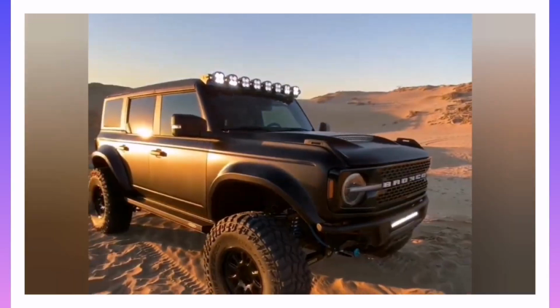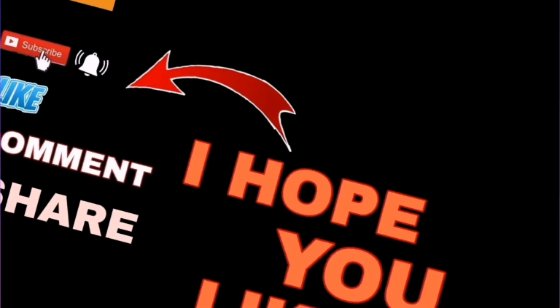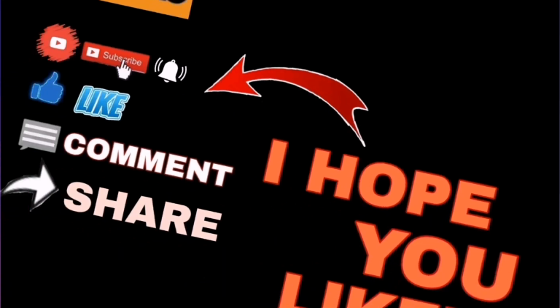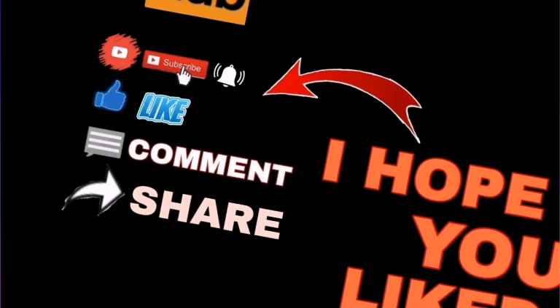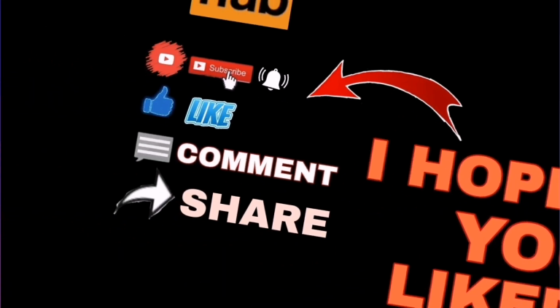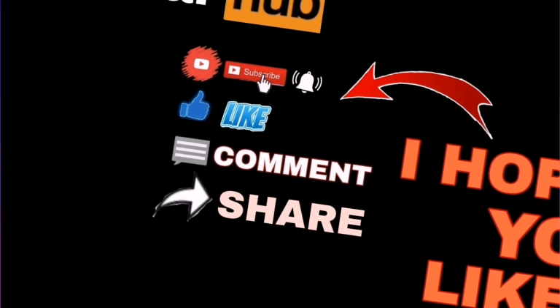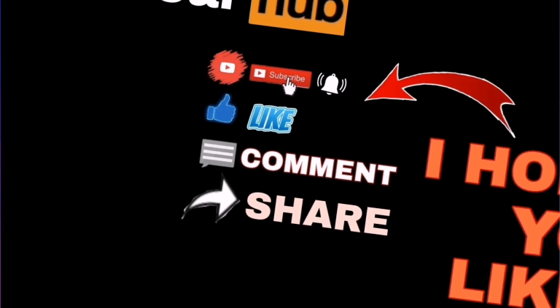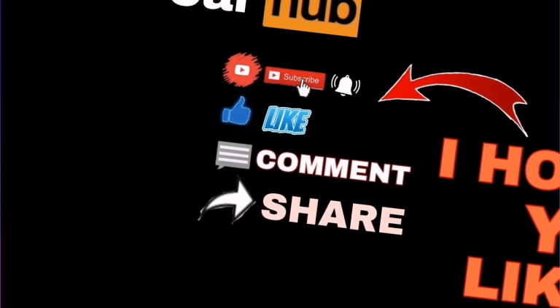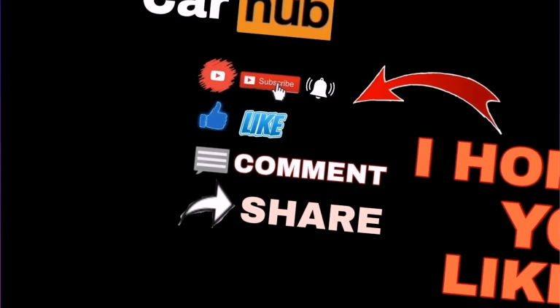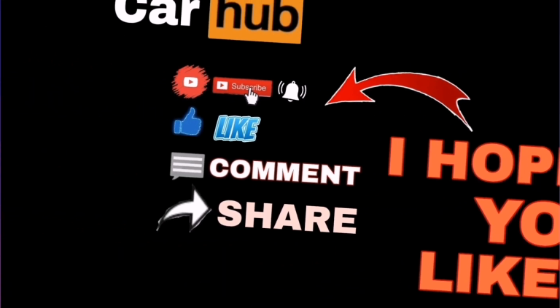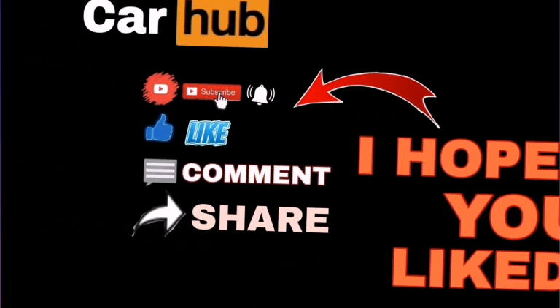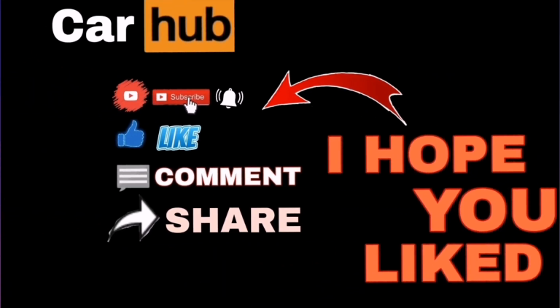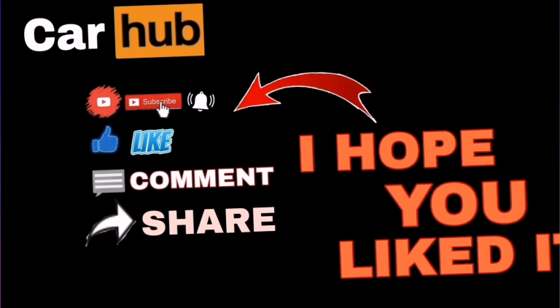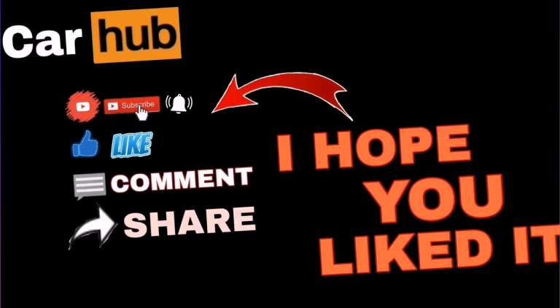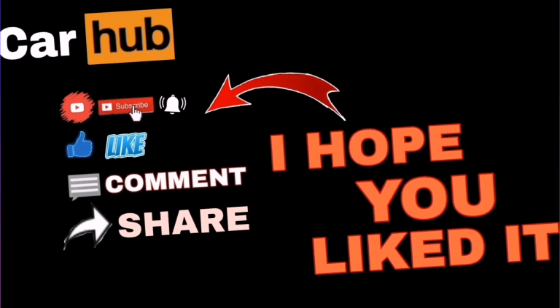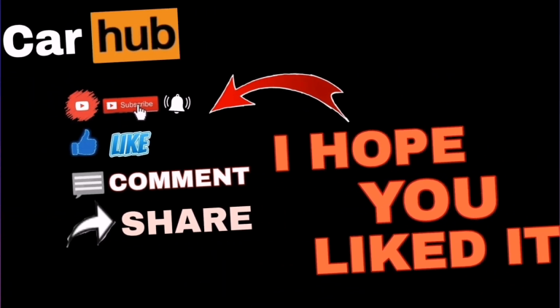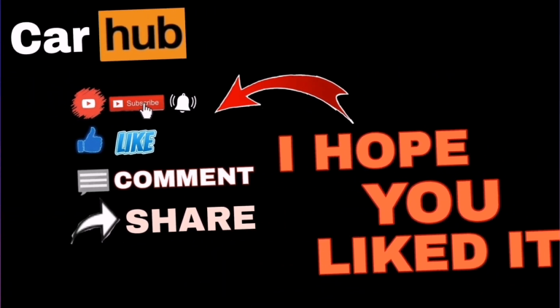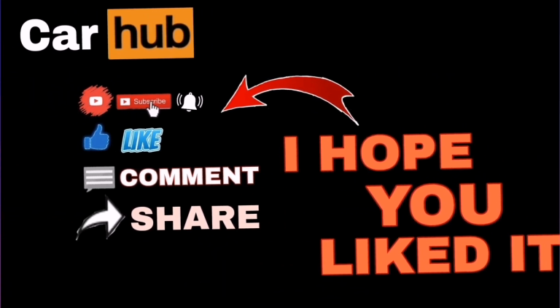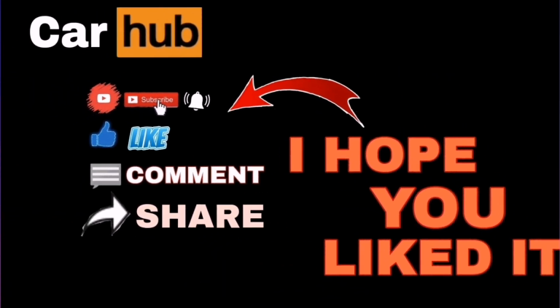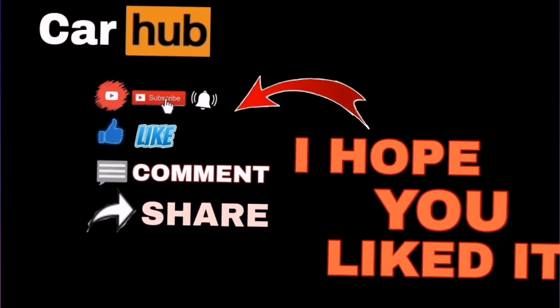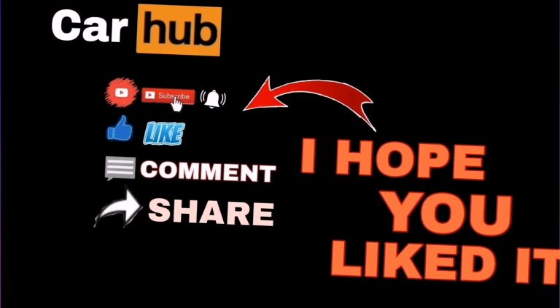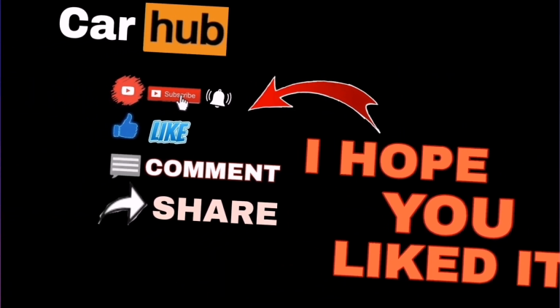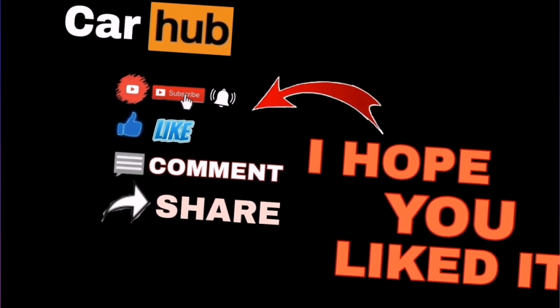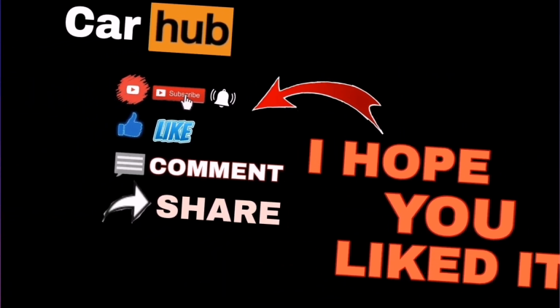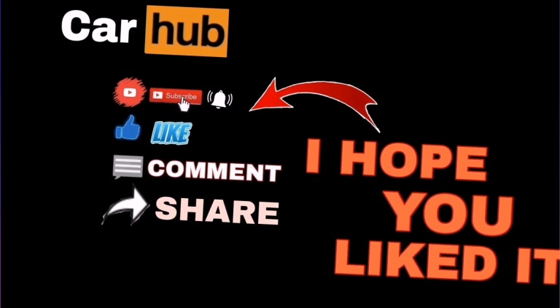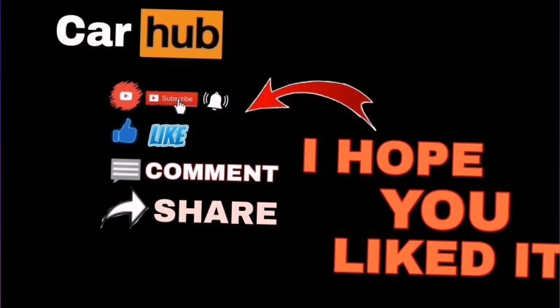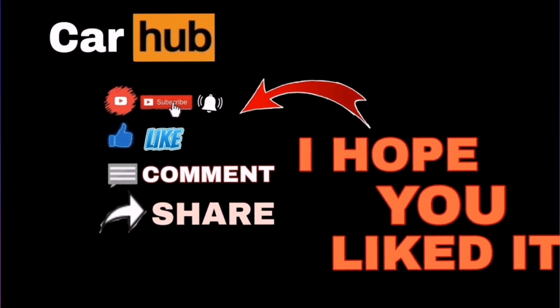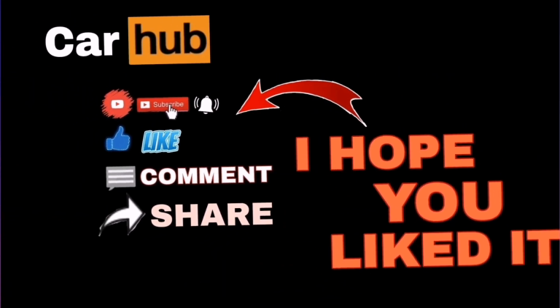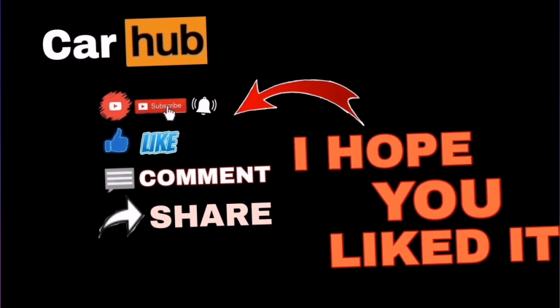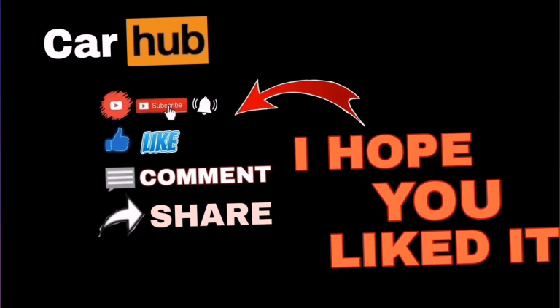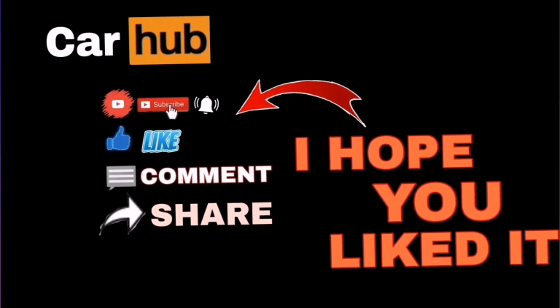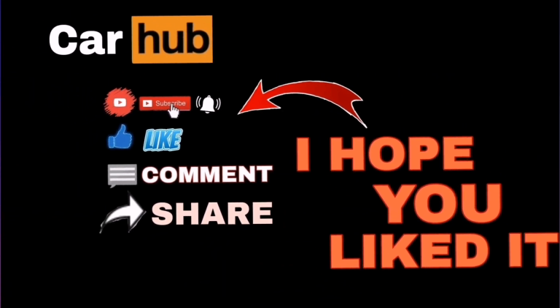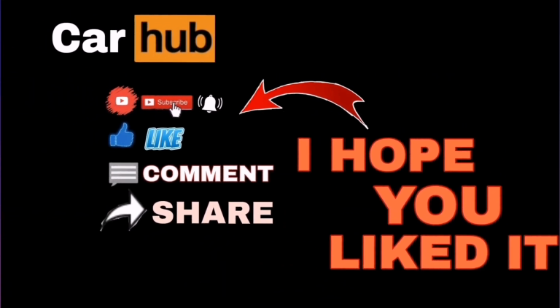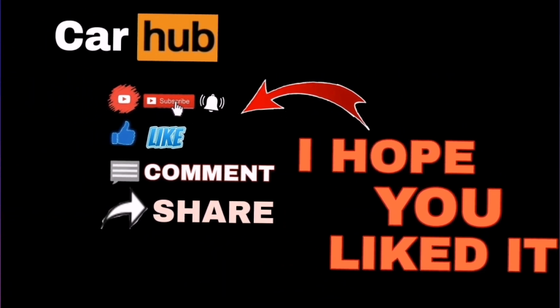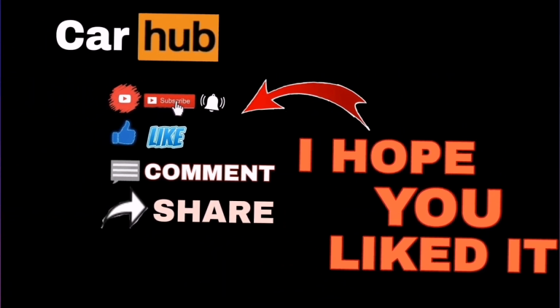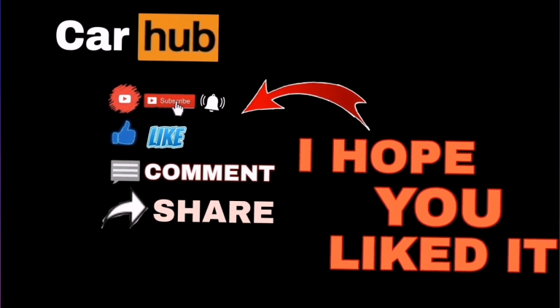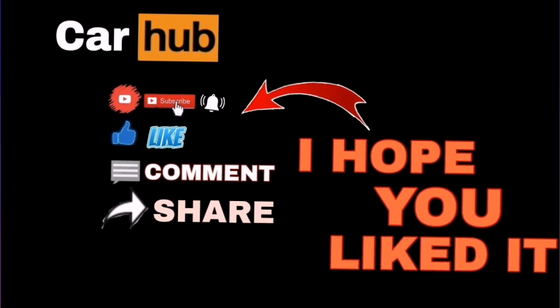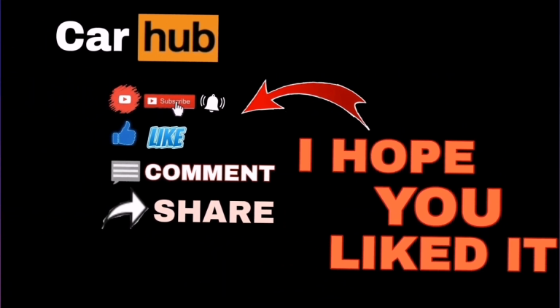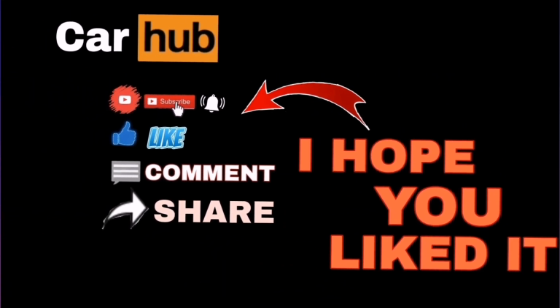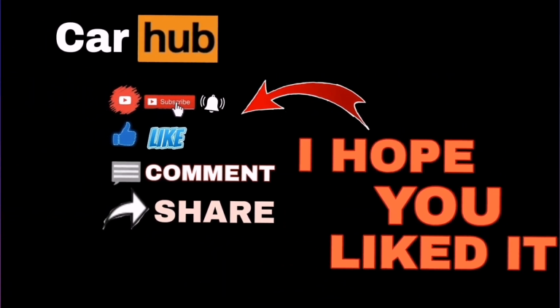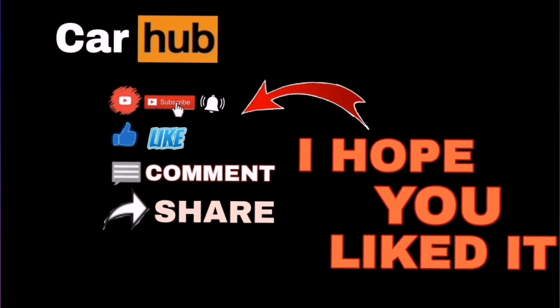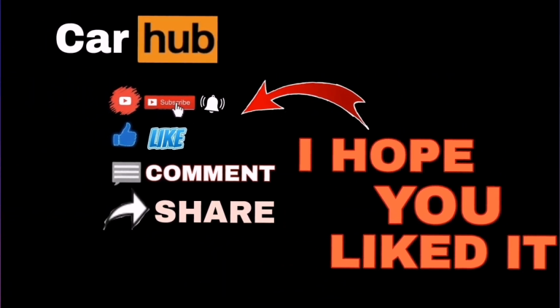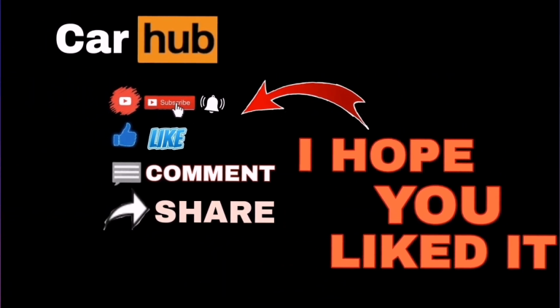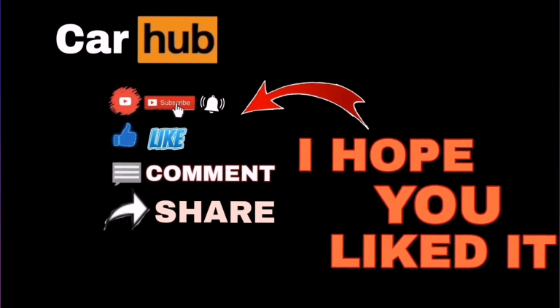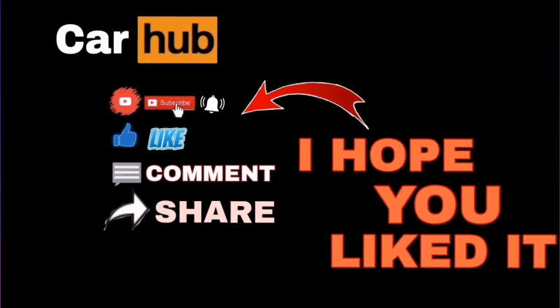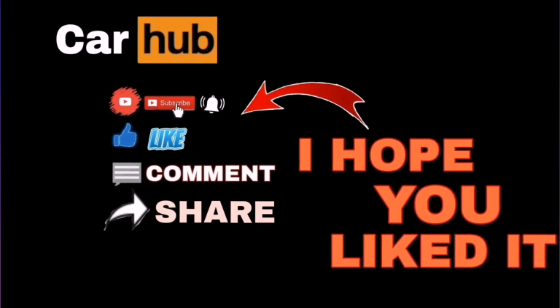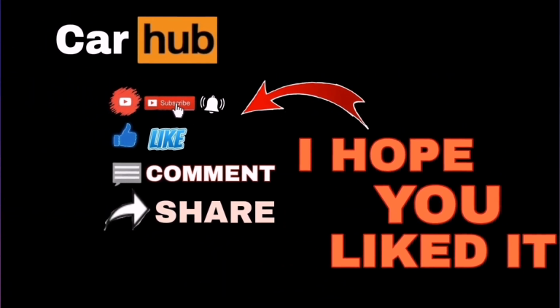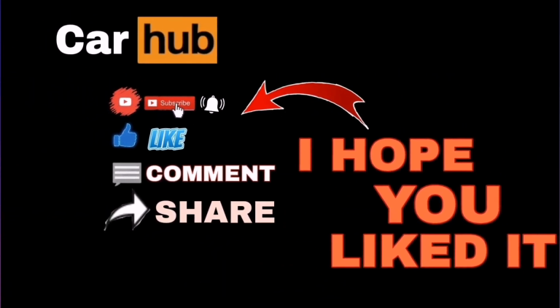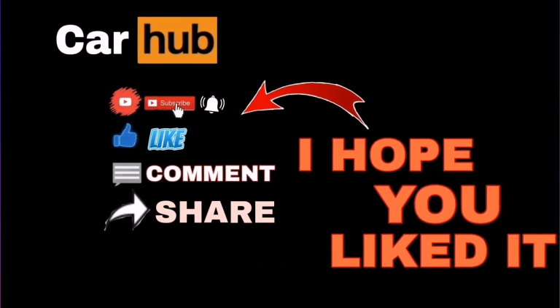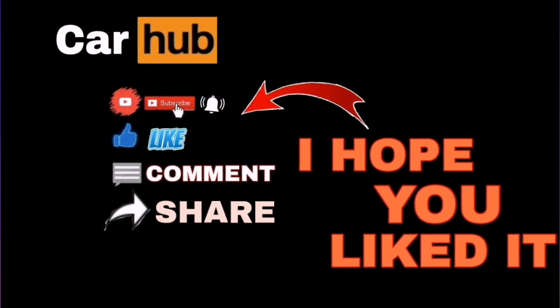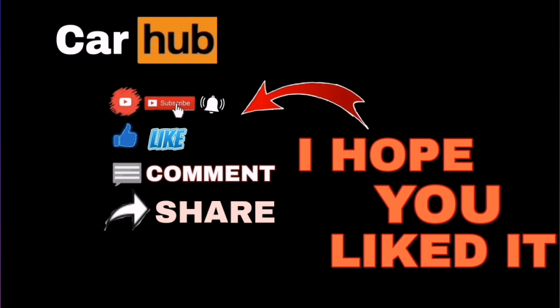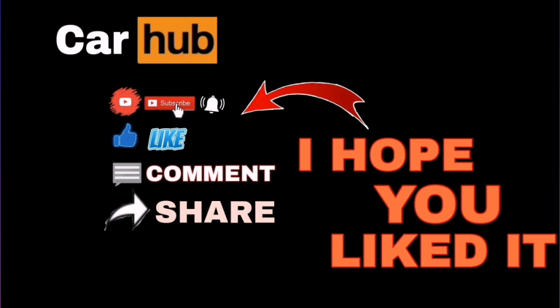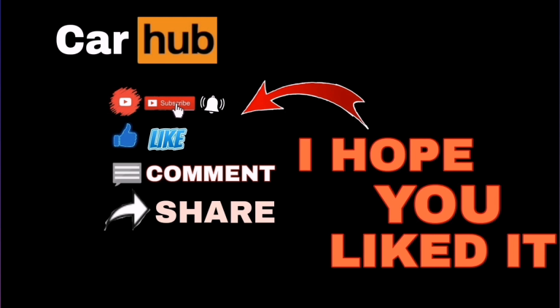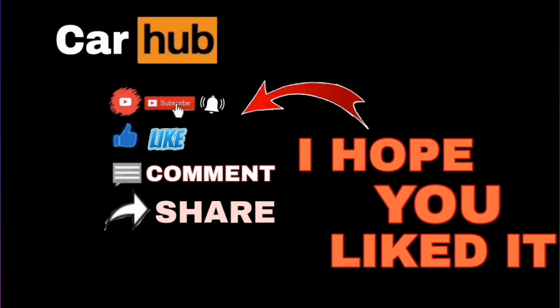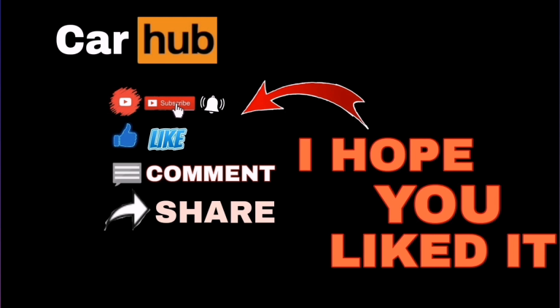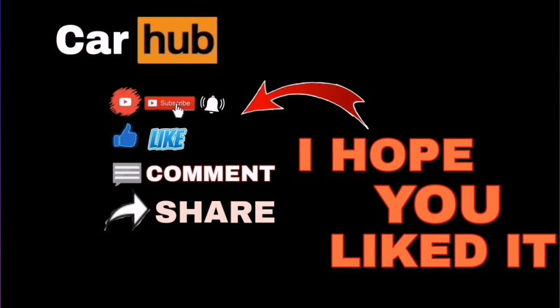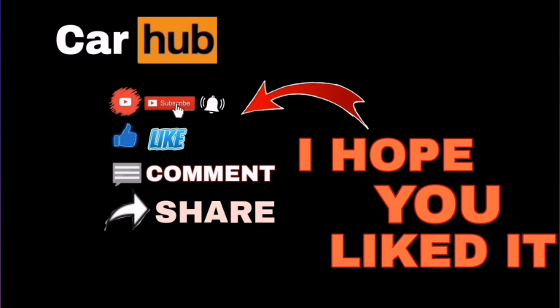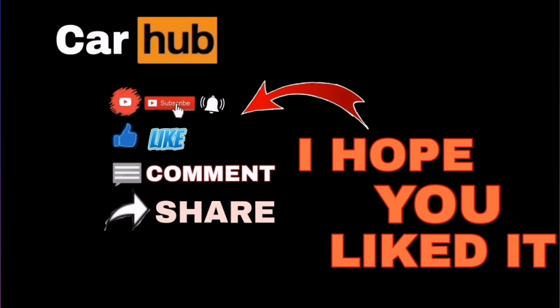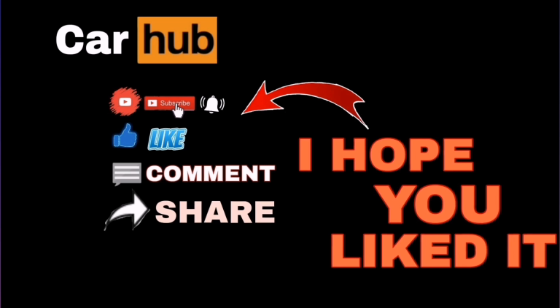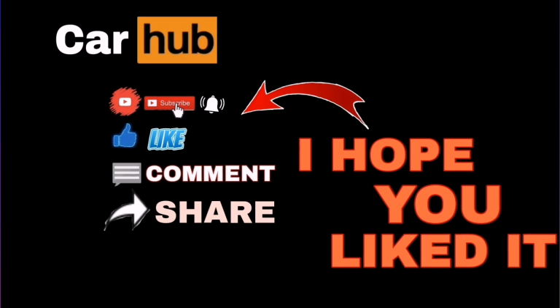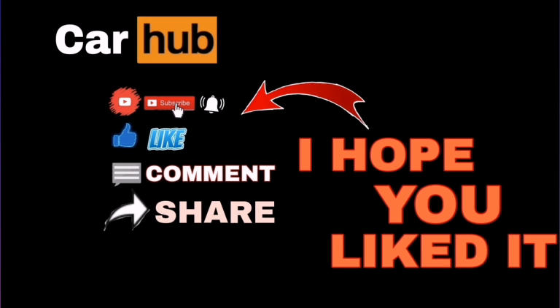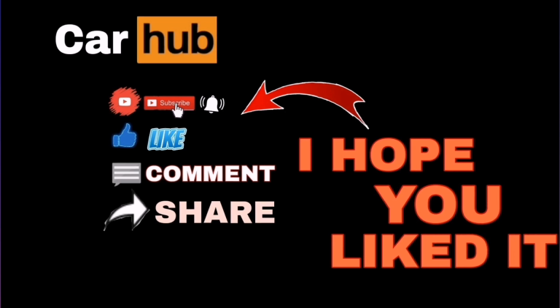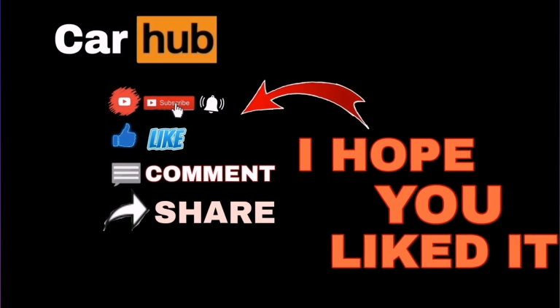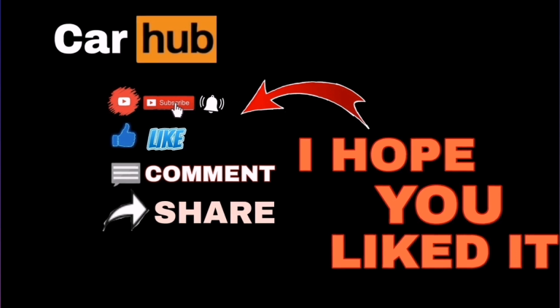Thank you for taking the time to watch the video. Don't forget to like and subscribe. Goodbye.